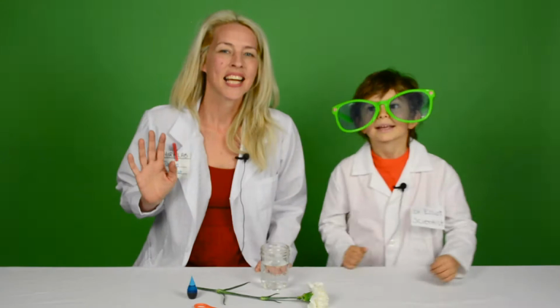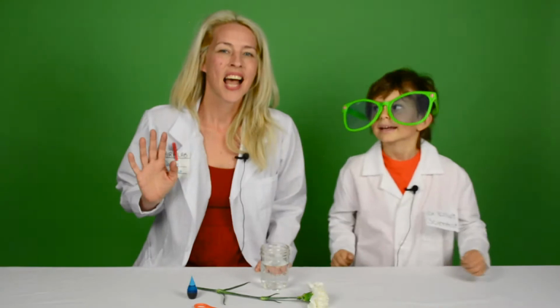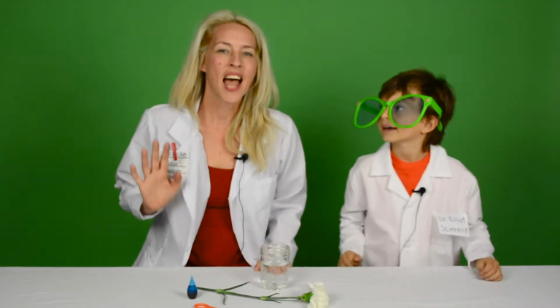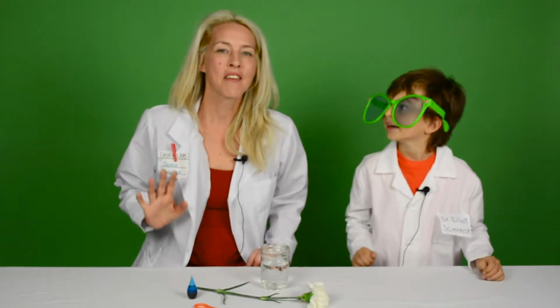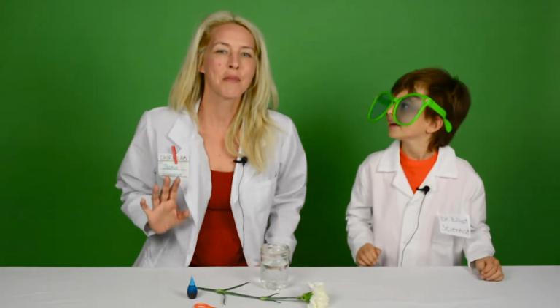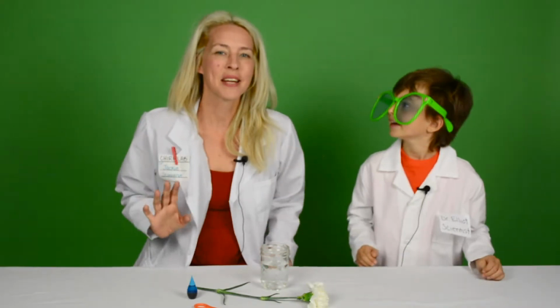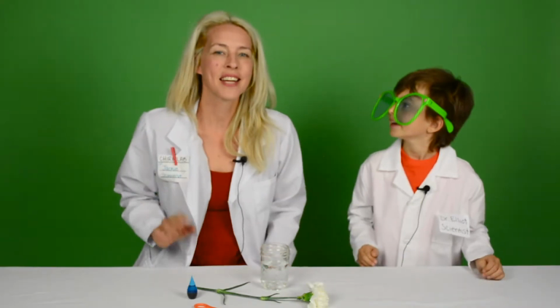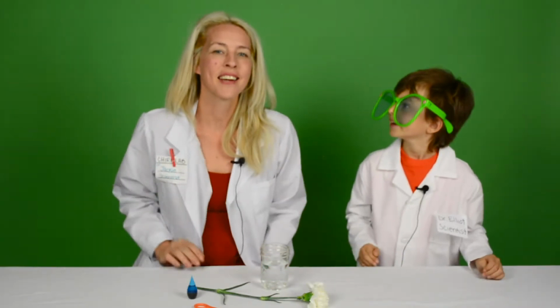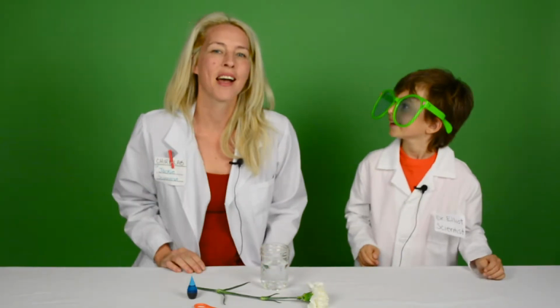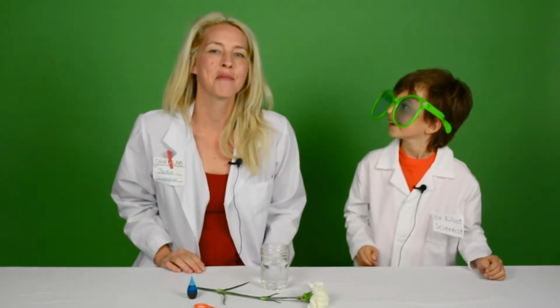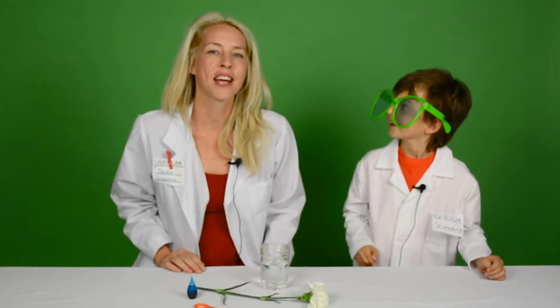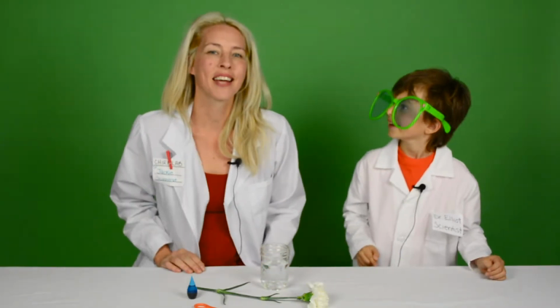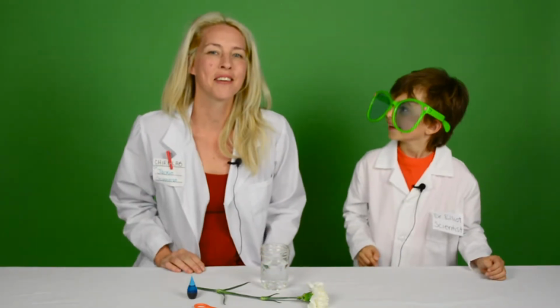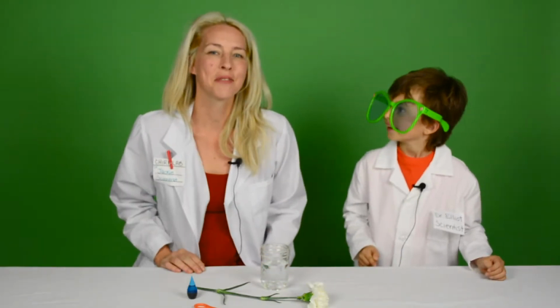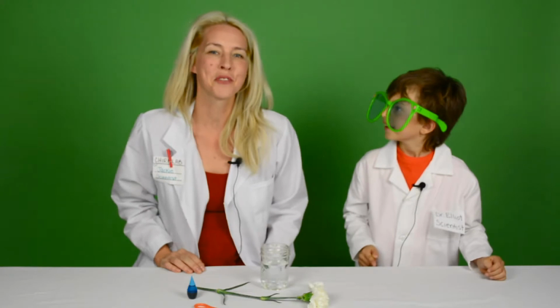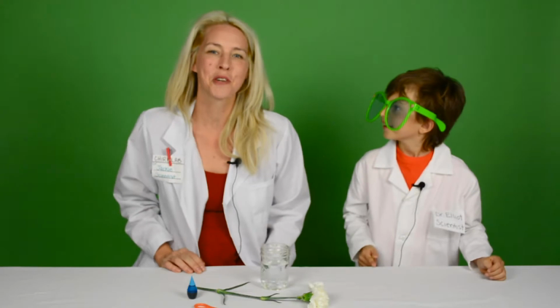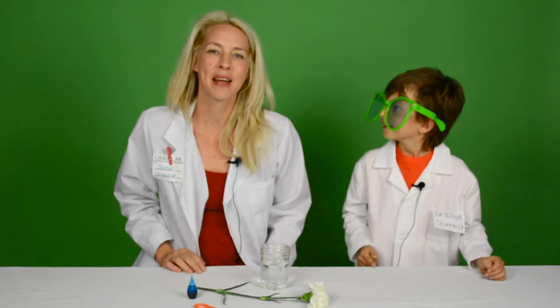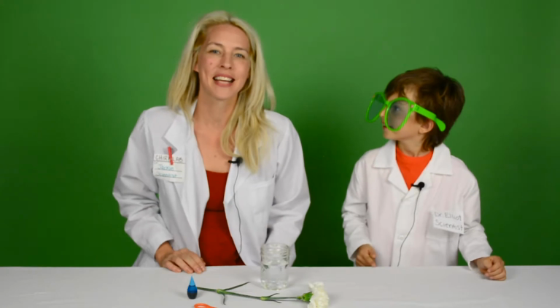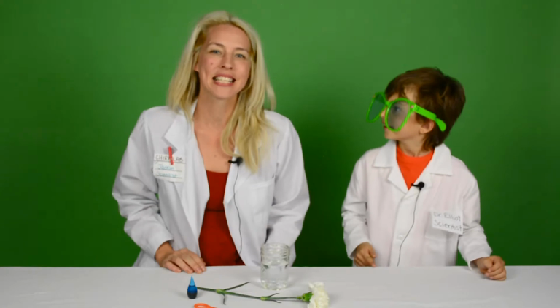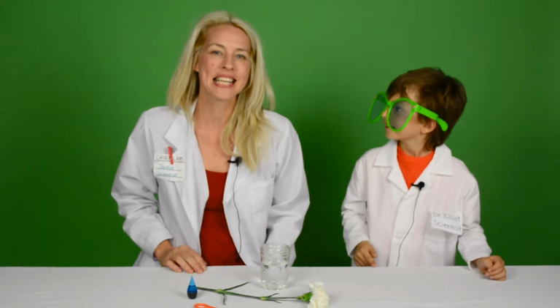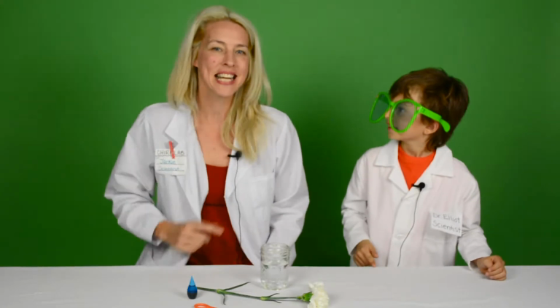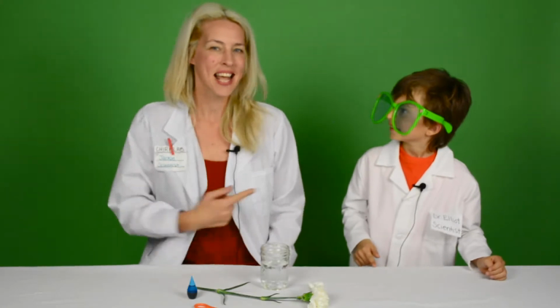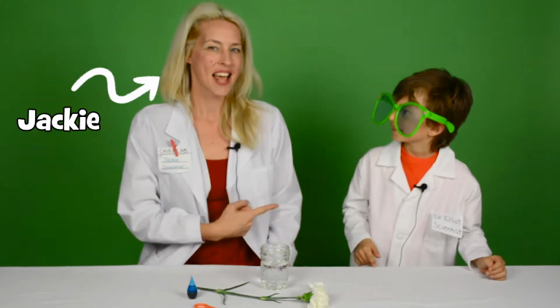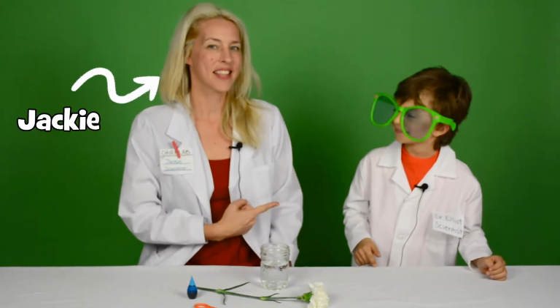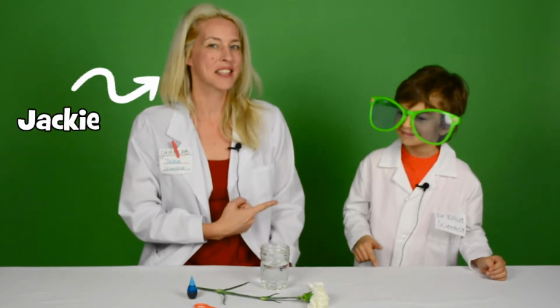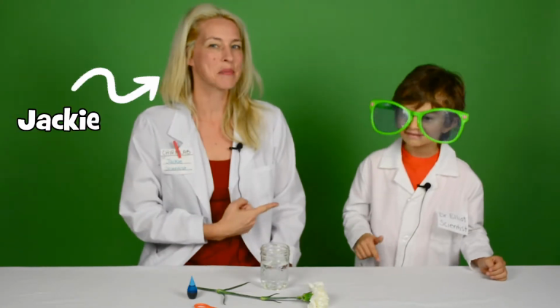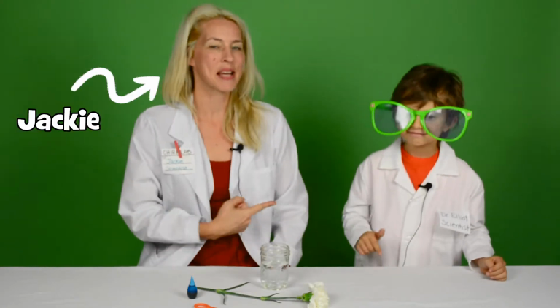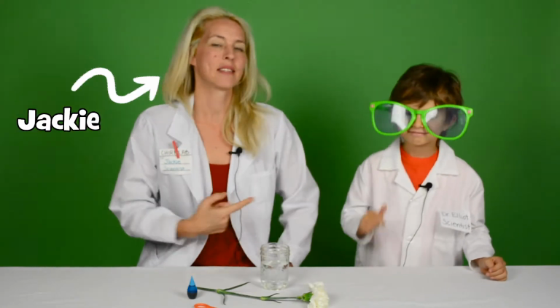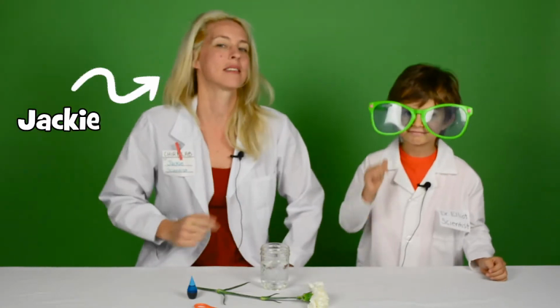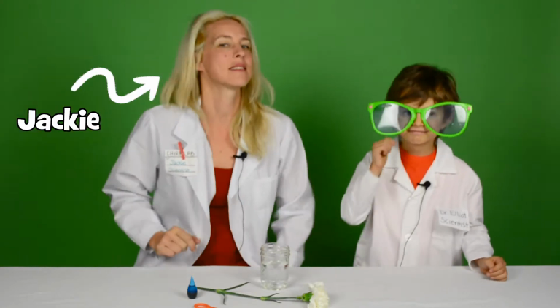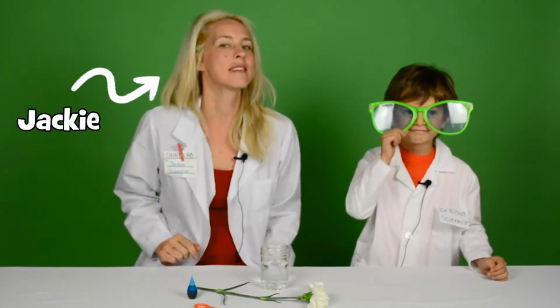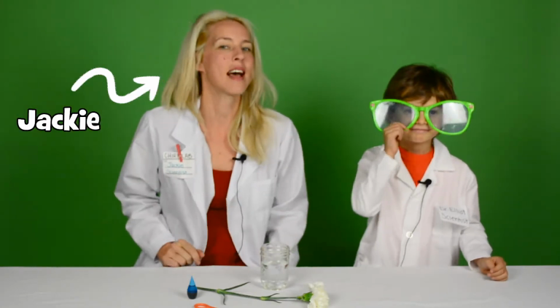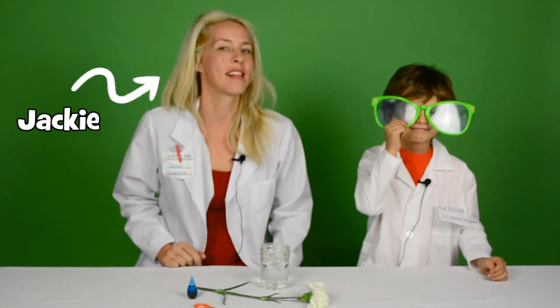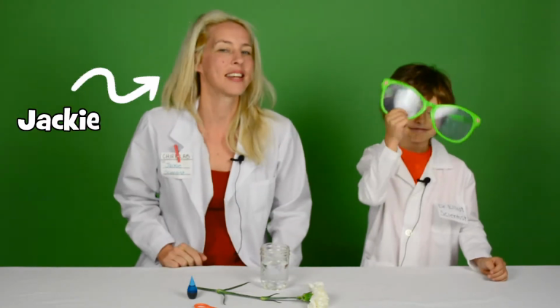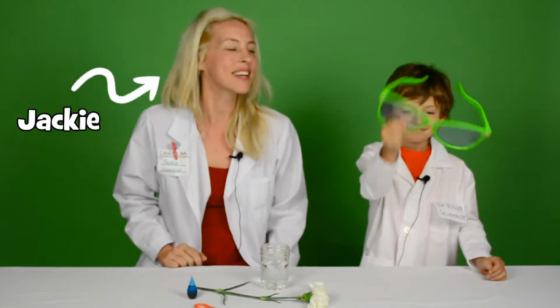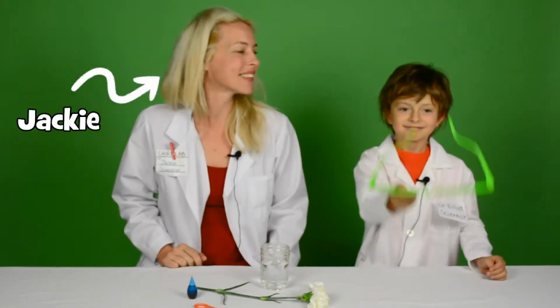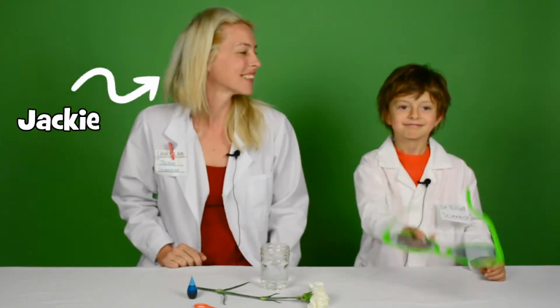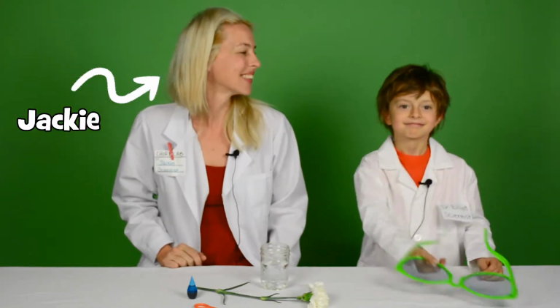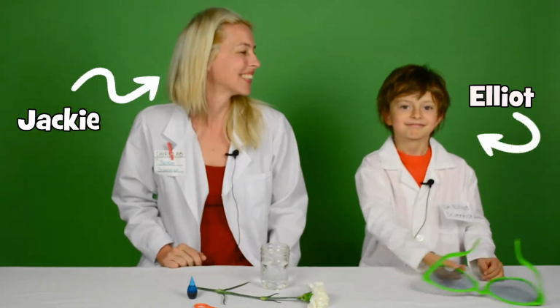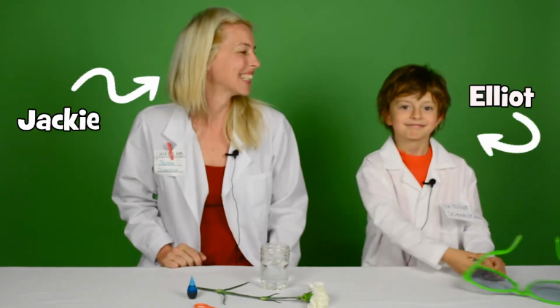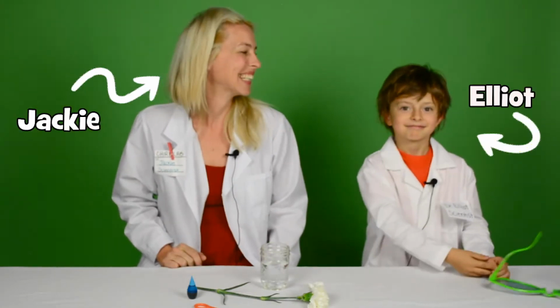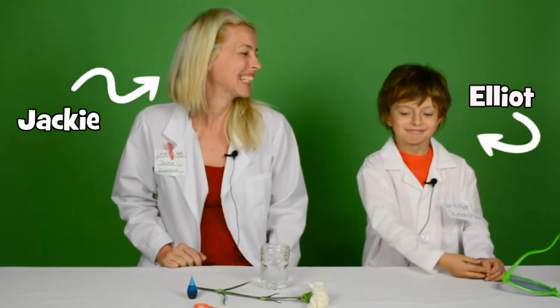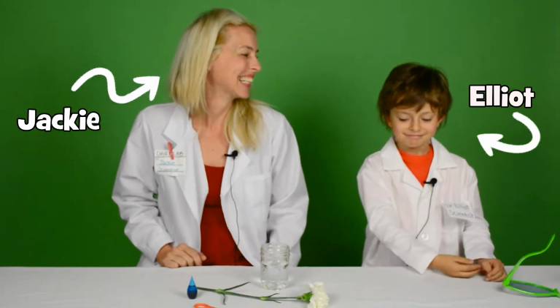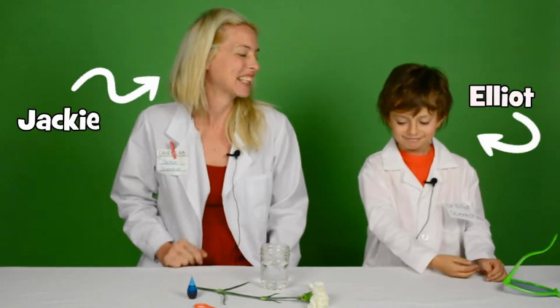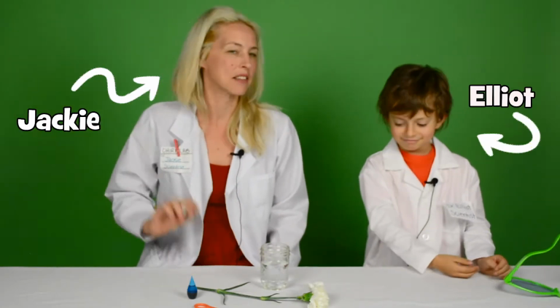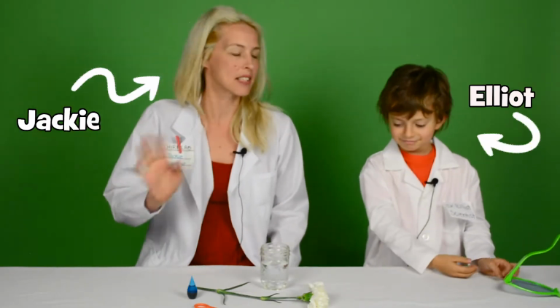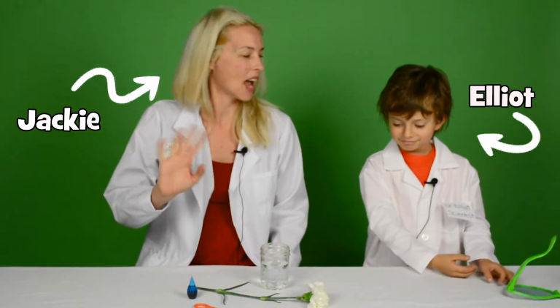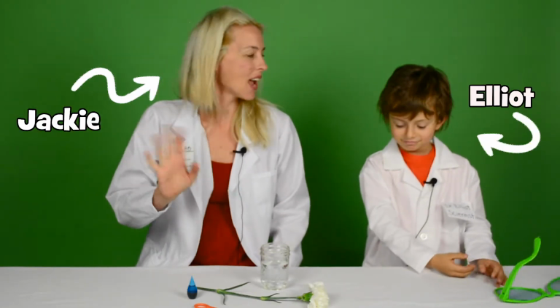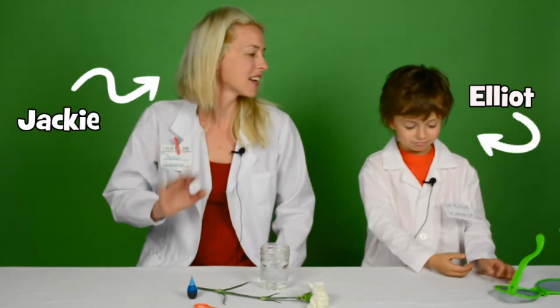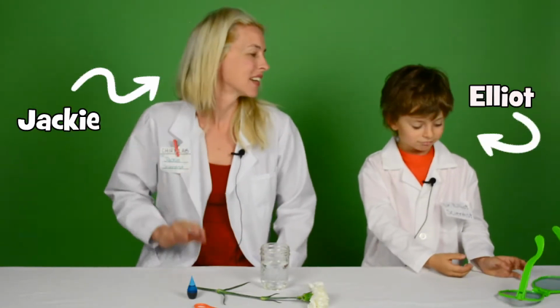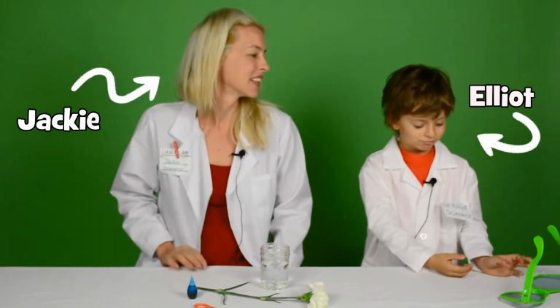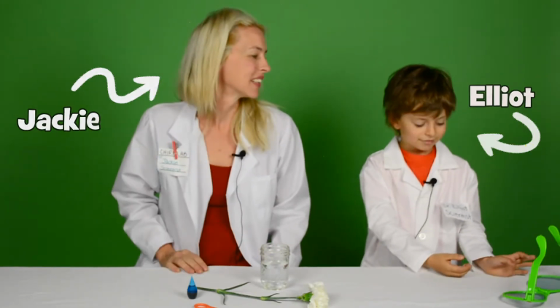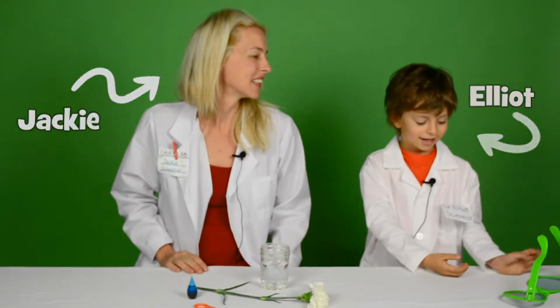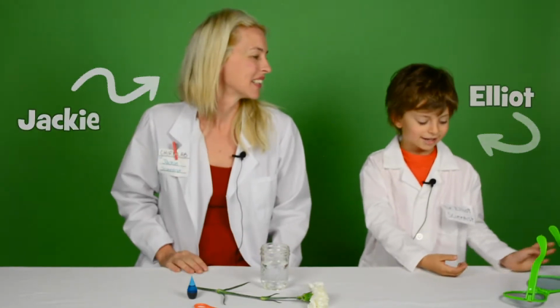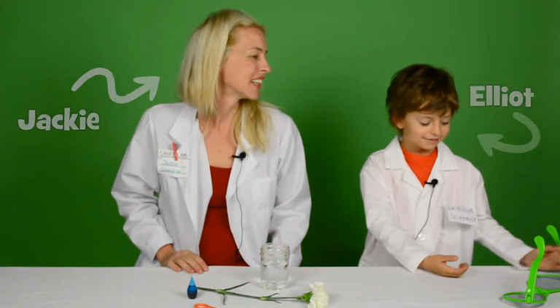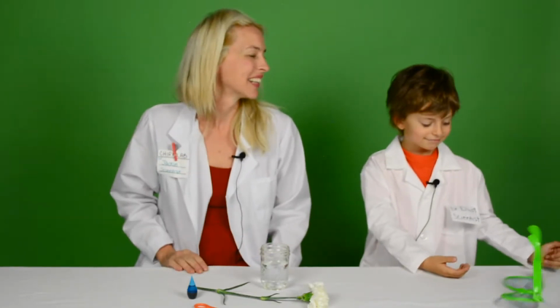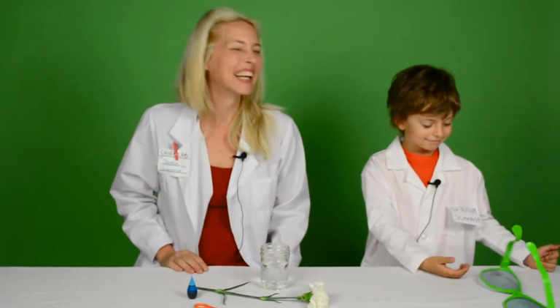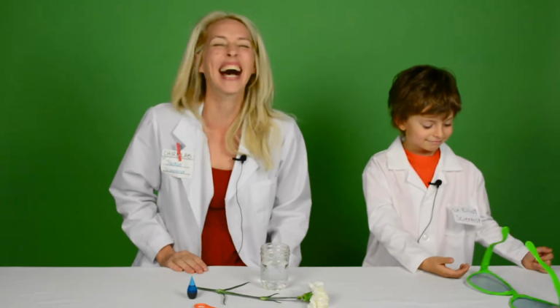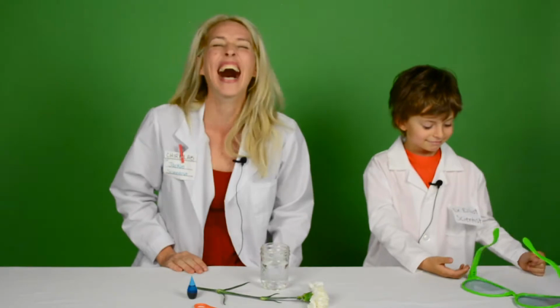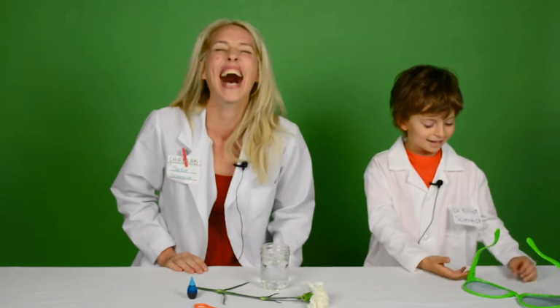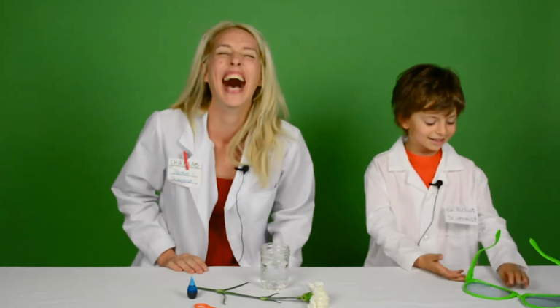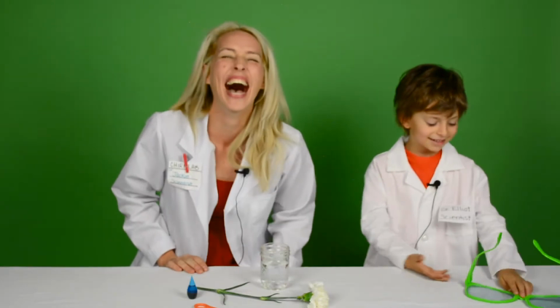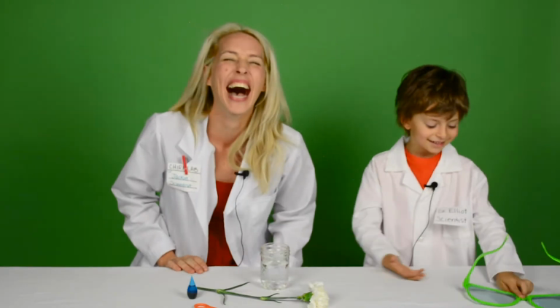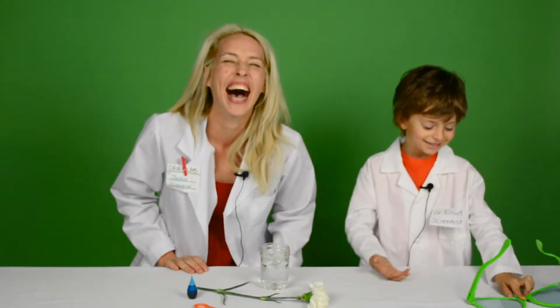Hi everybody, I'm Jackie from Chirp Magazine and this is my assistant Elliot. Want to say hi? Hi. Hi kids.